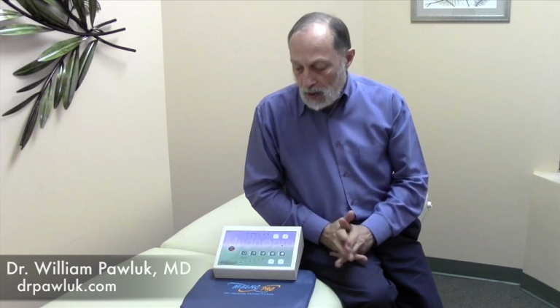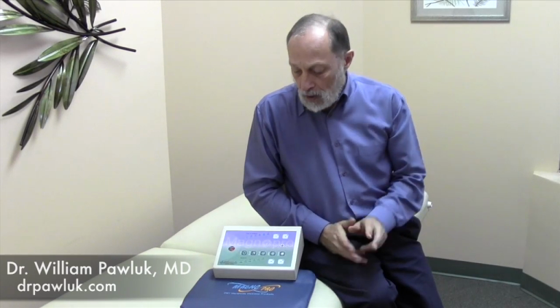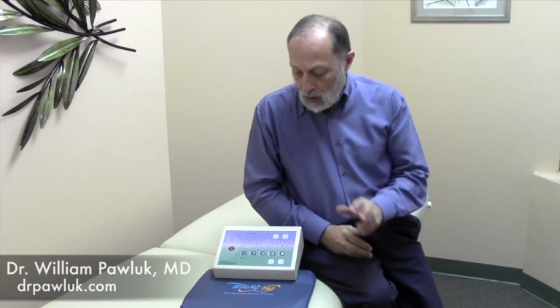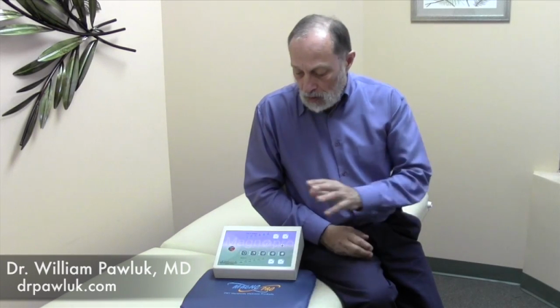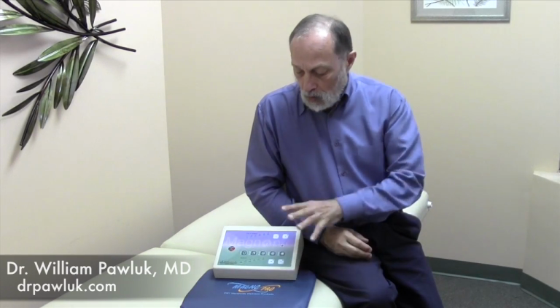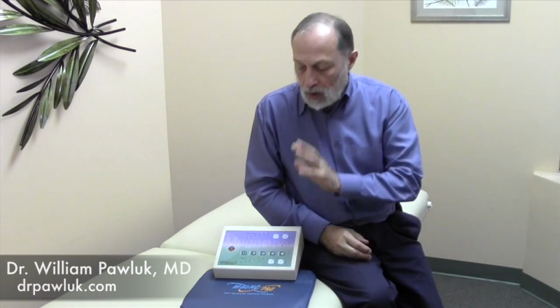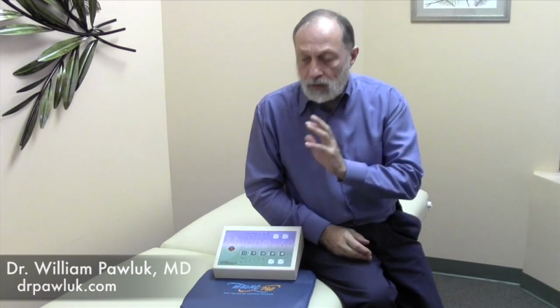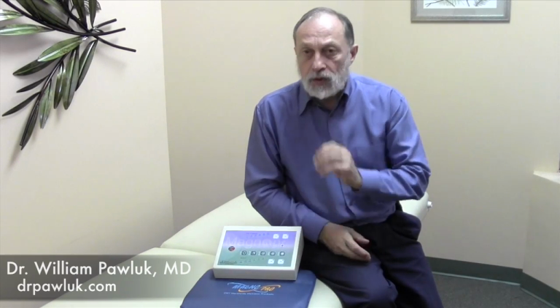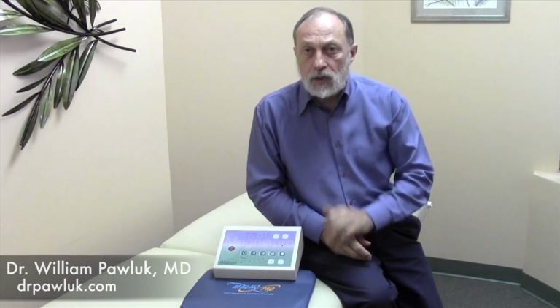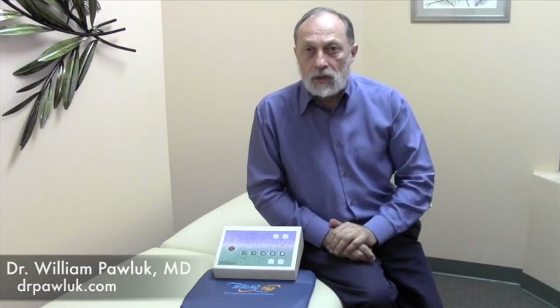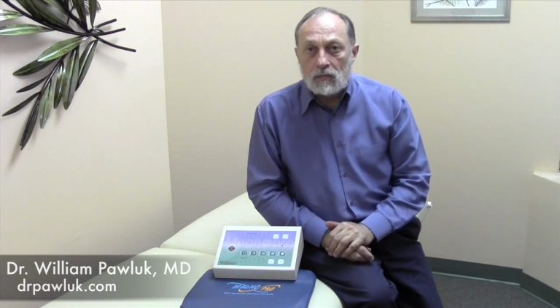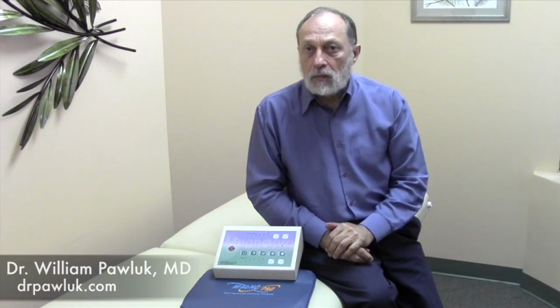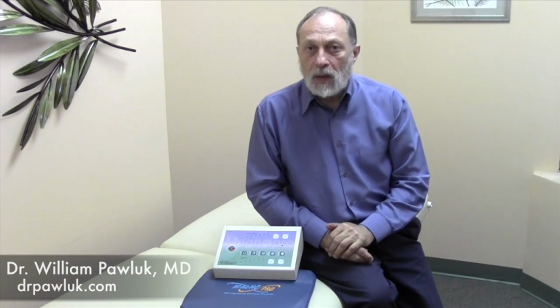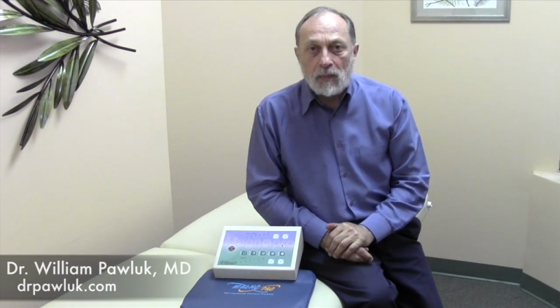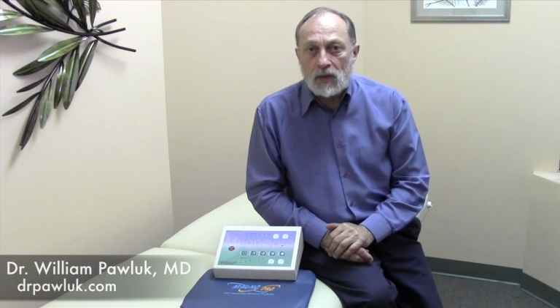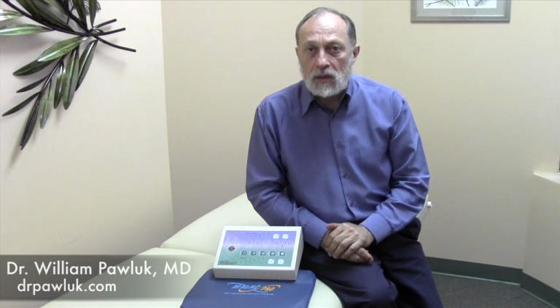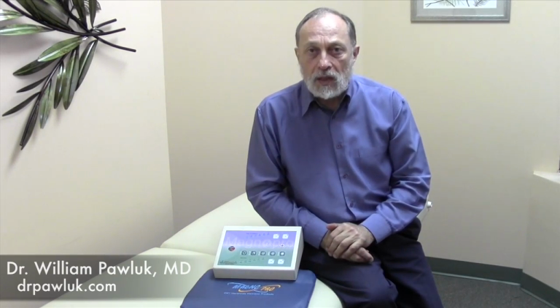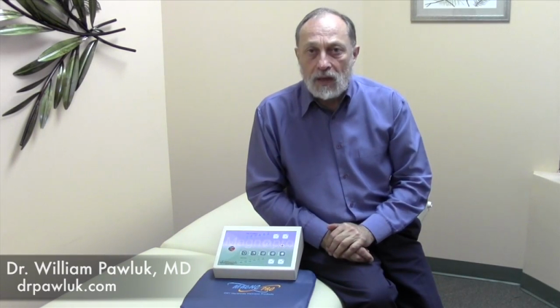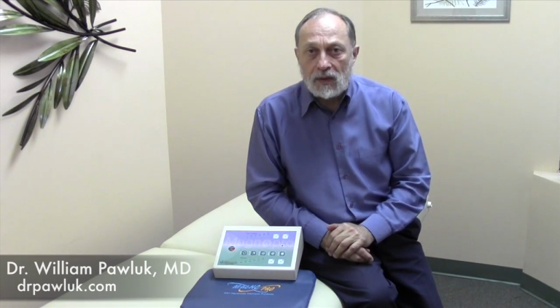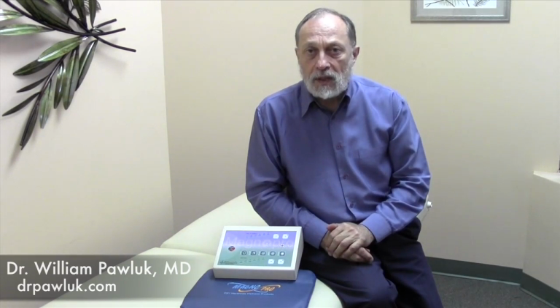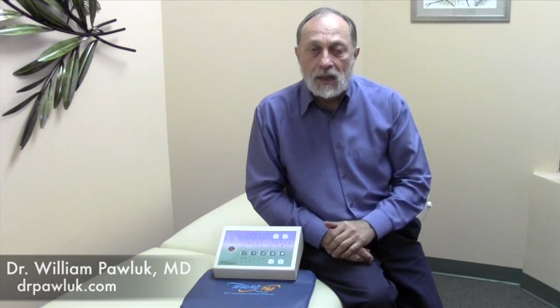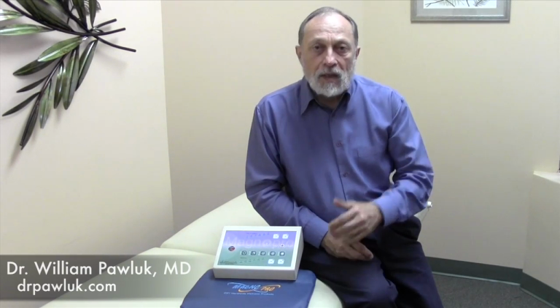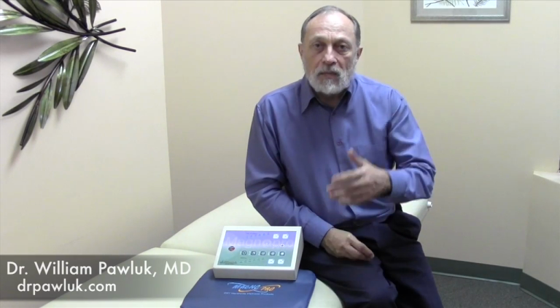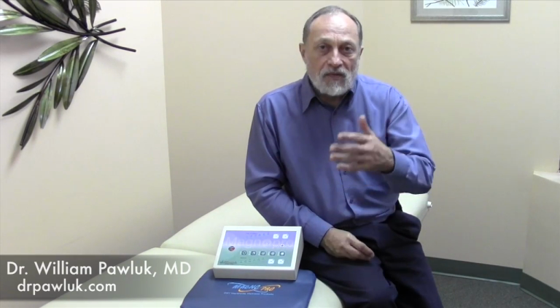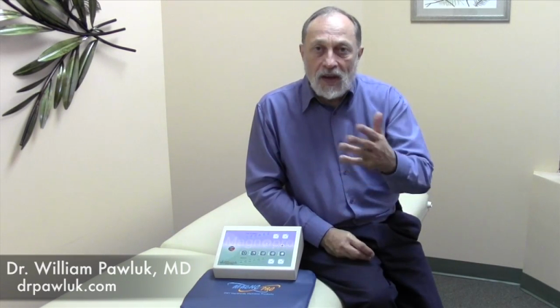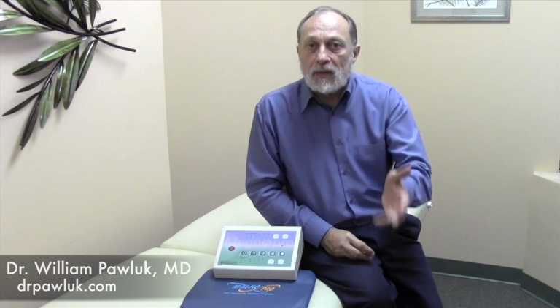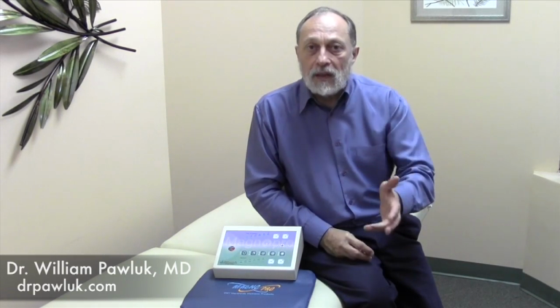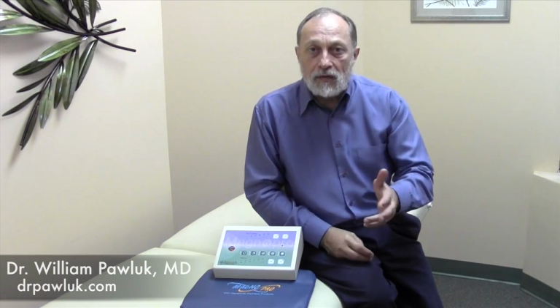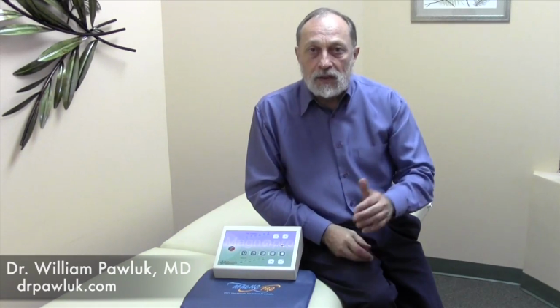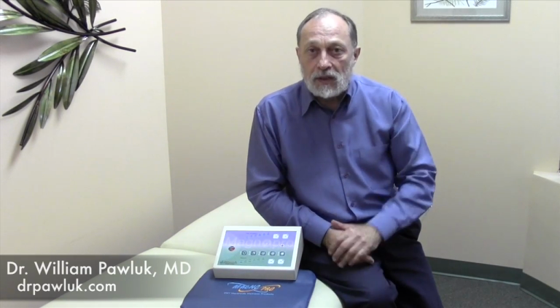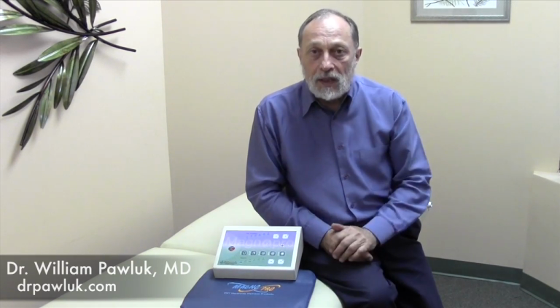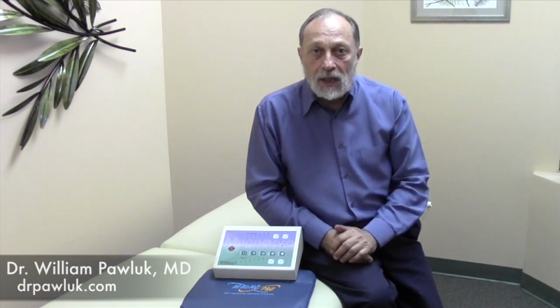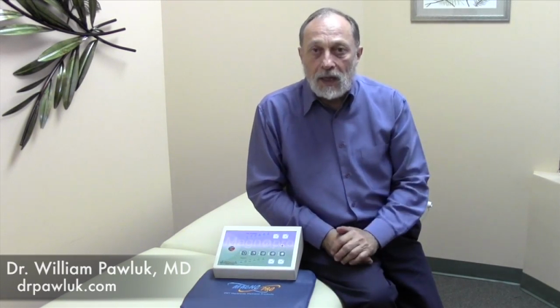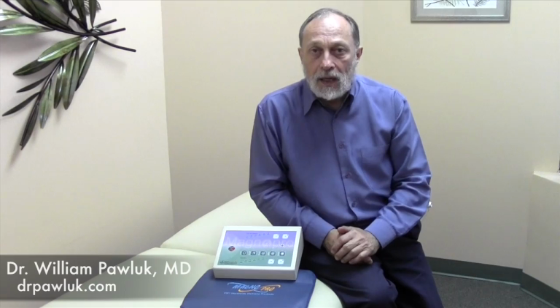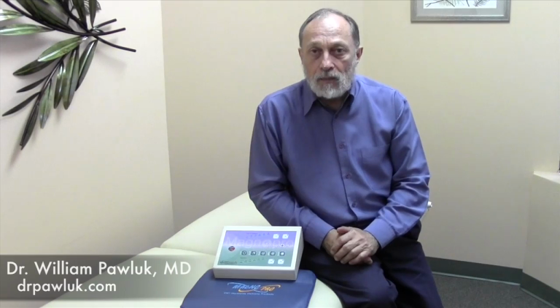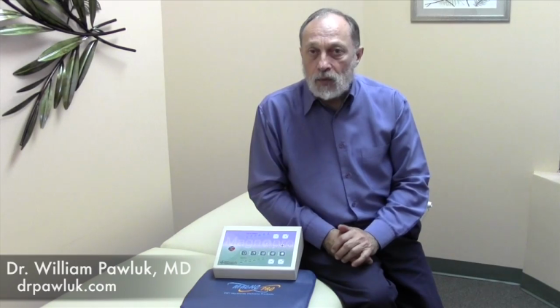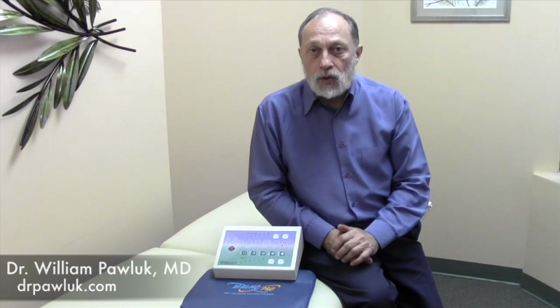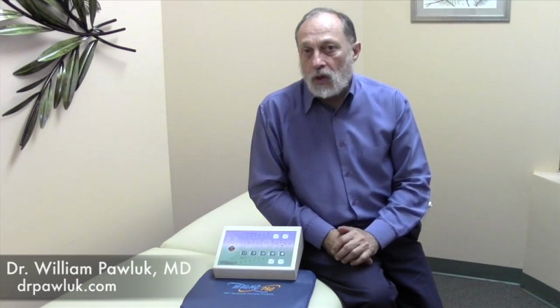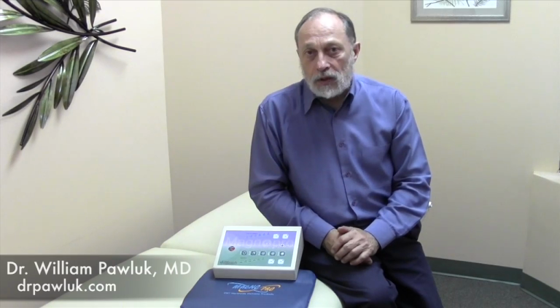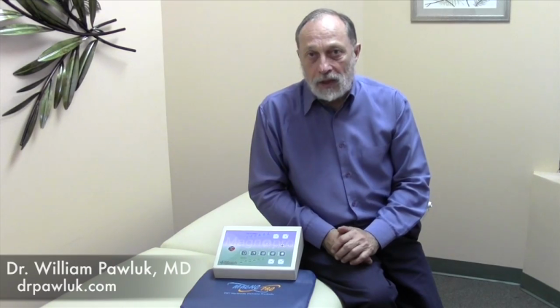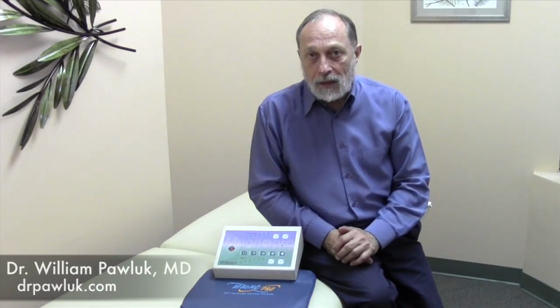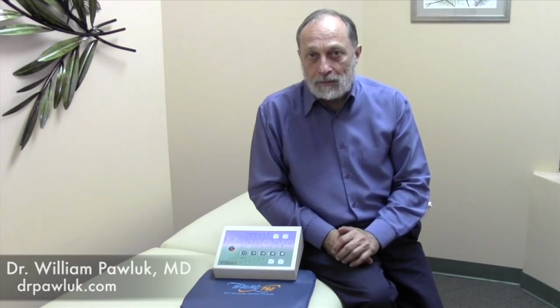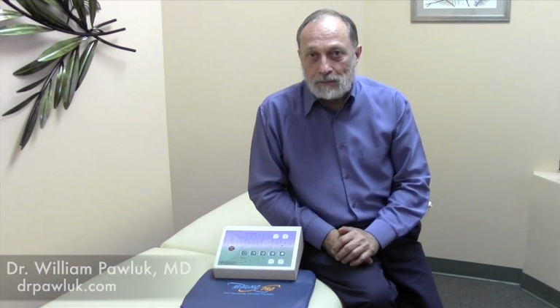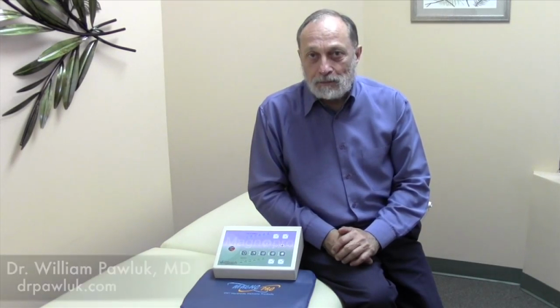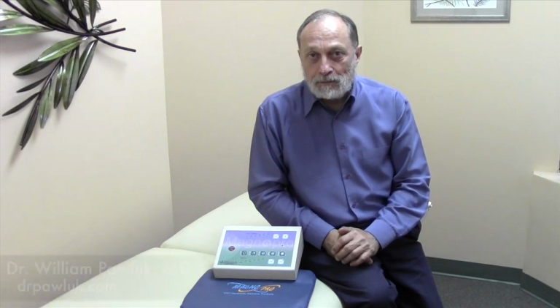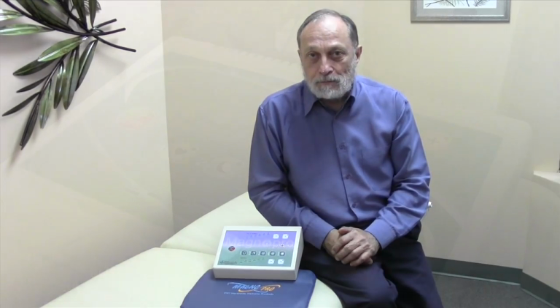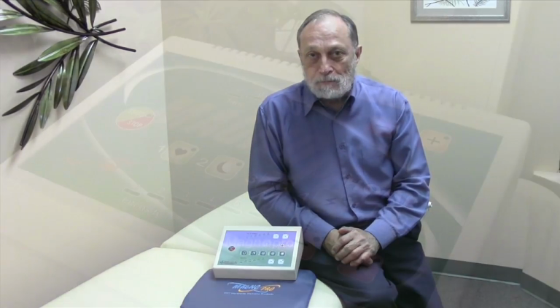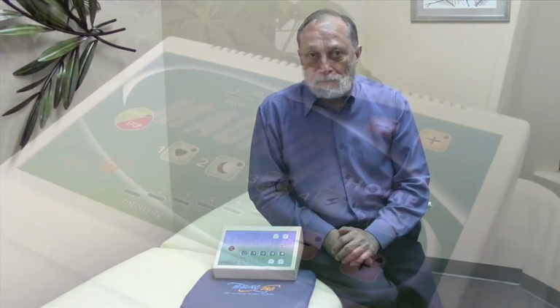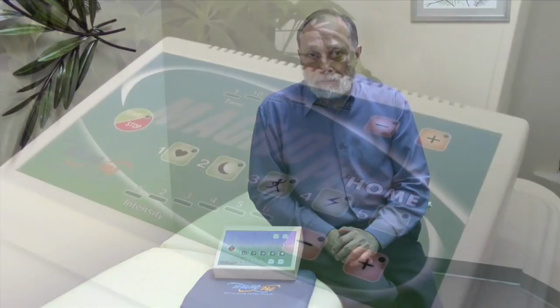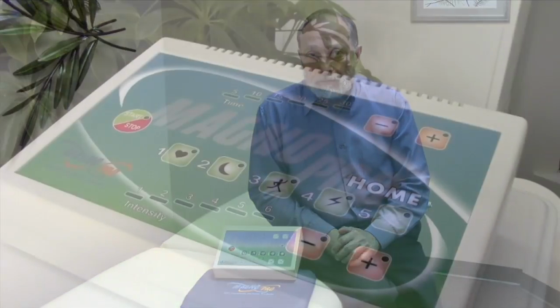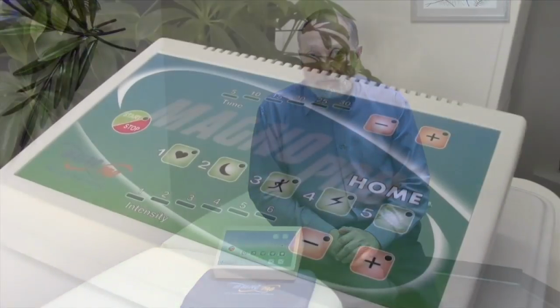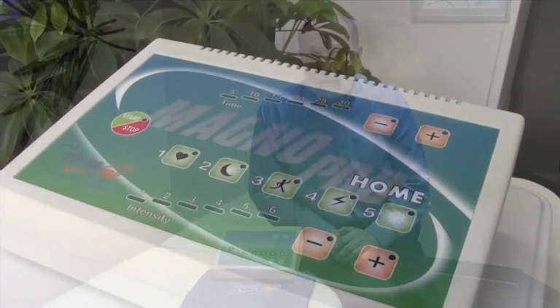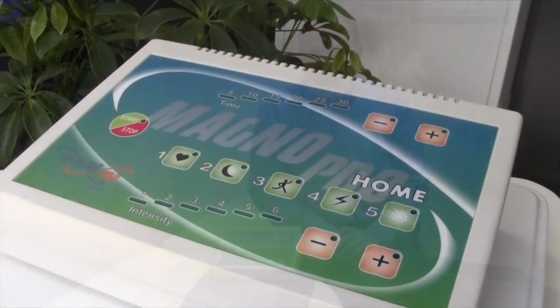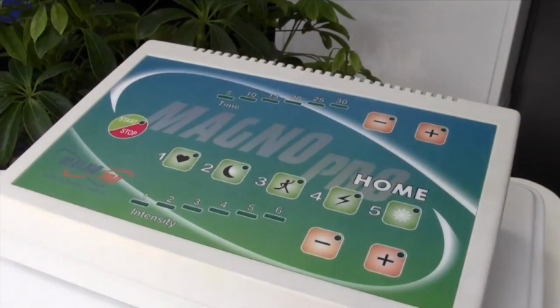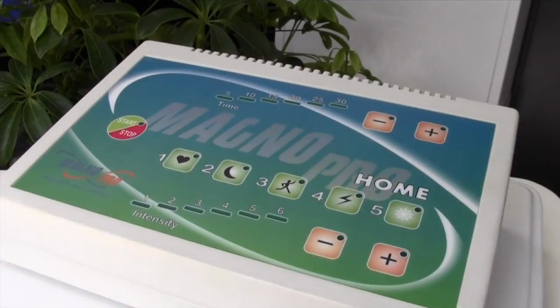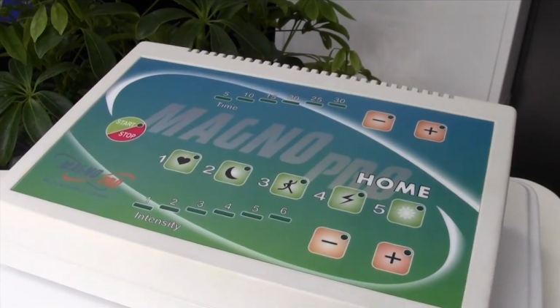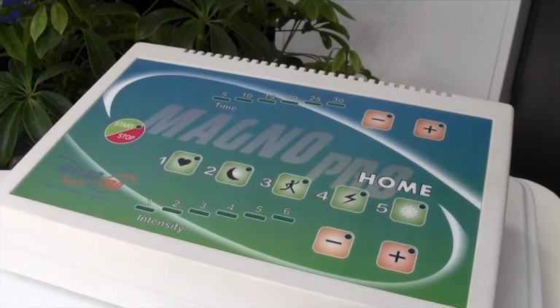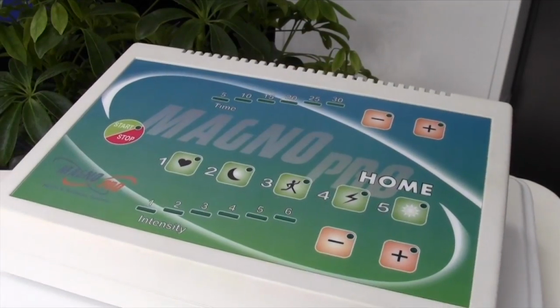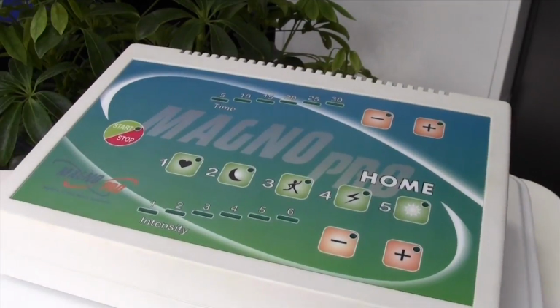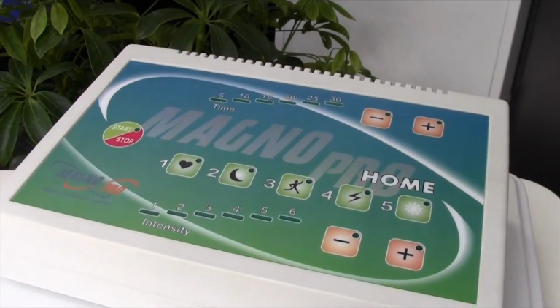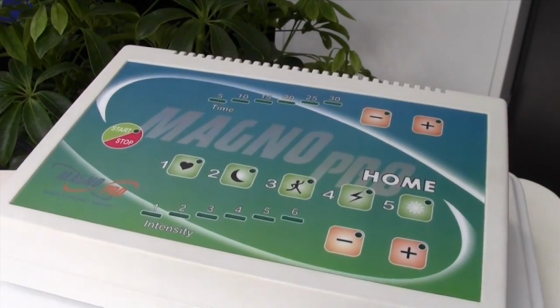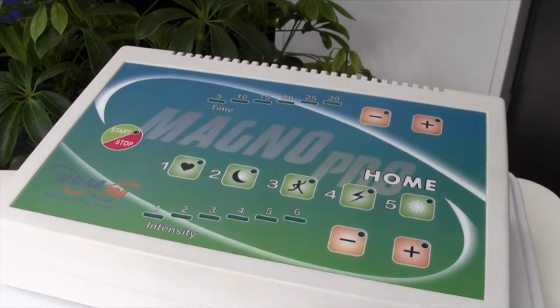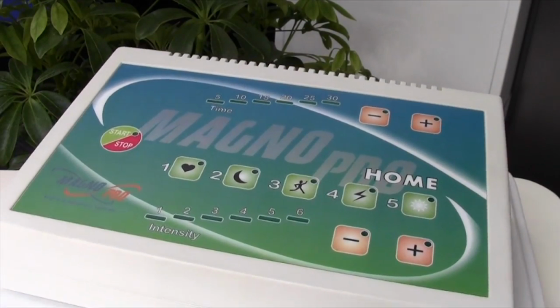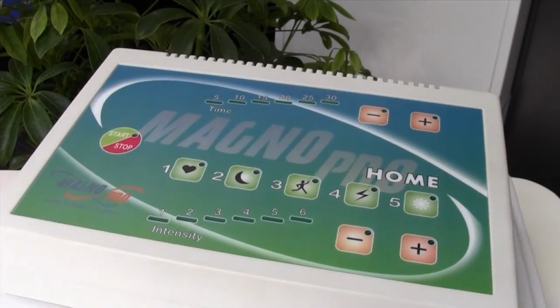So it's a wonderful system. My patients love it. My family loves it. We use it all the time. Thank you.